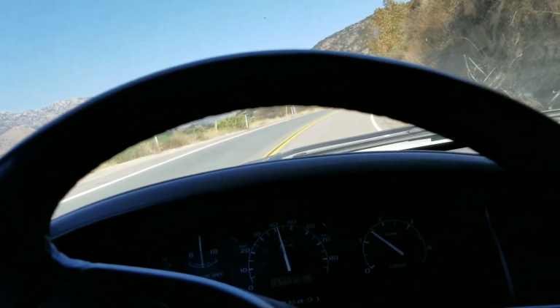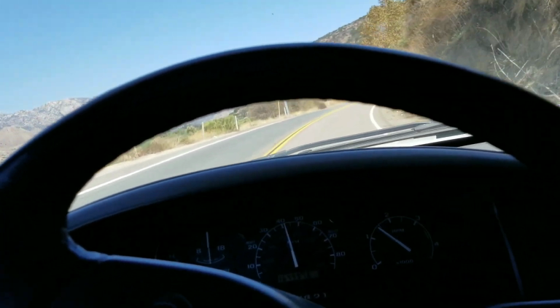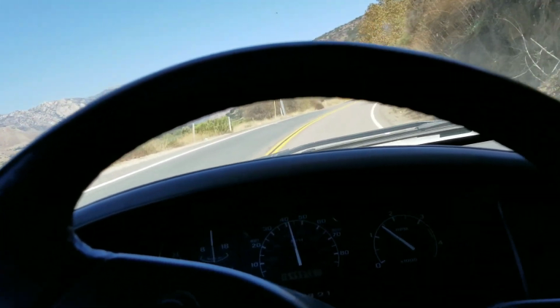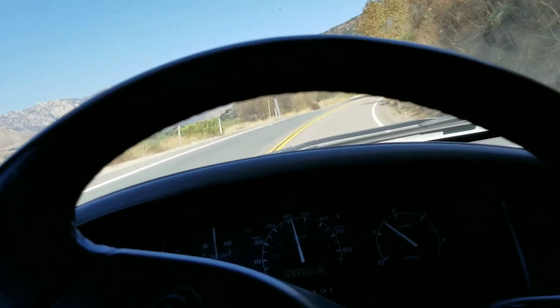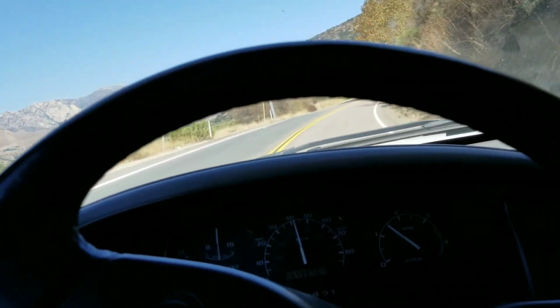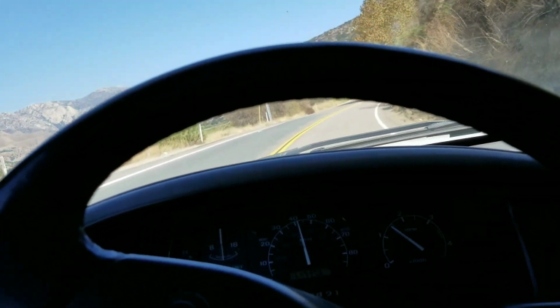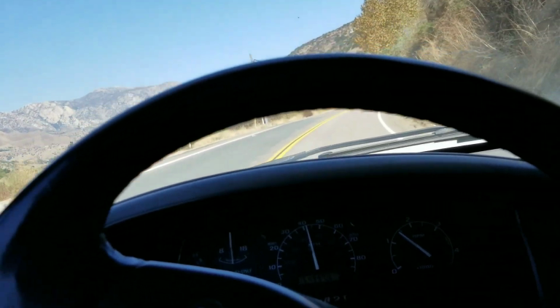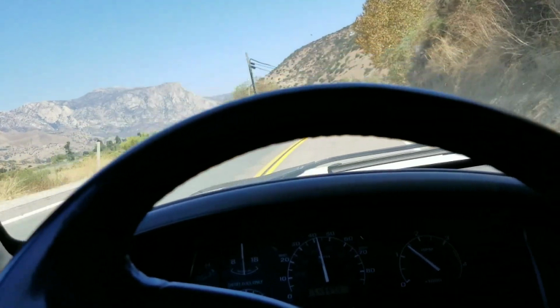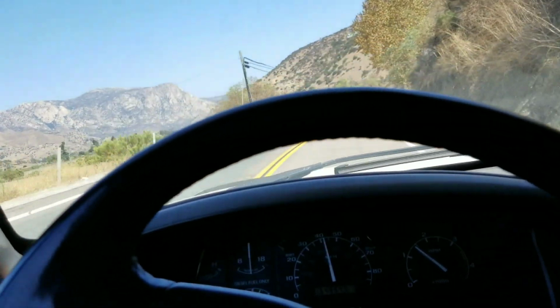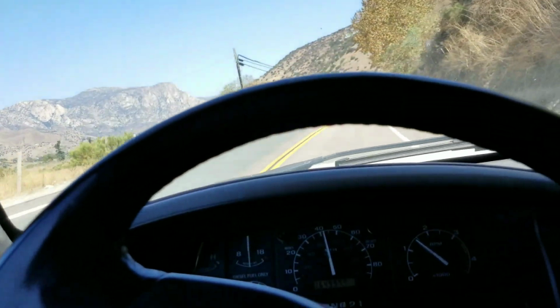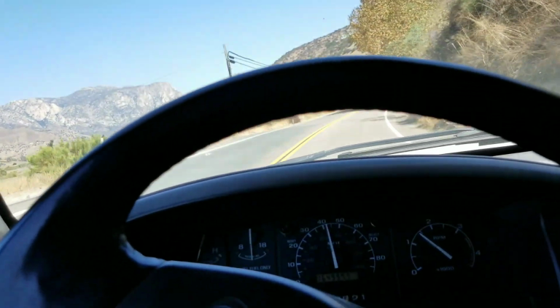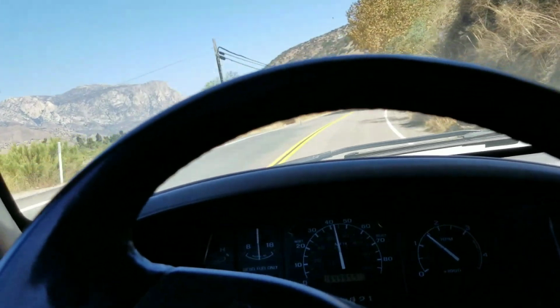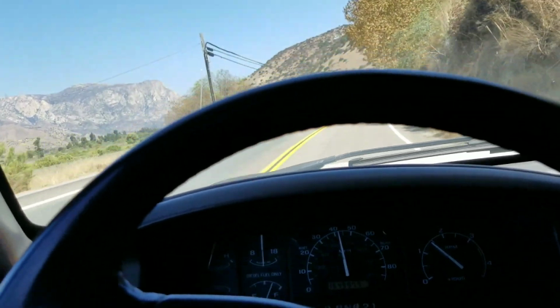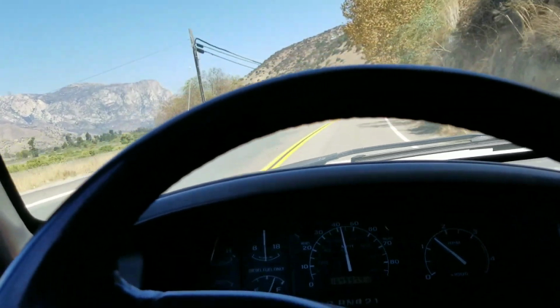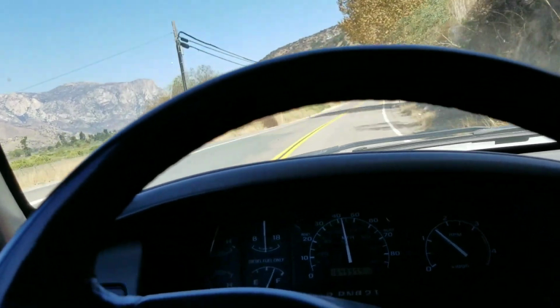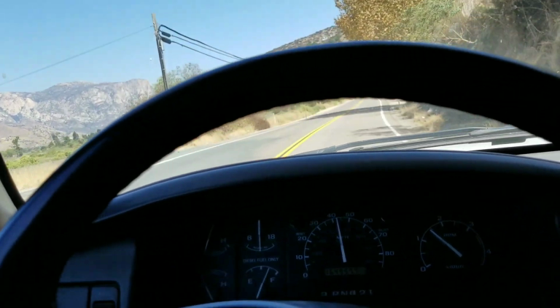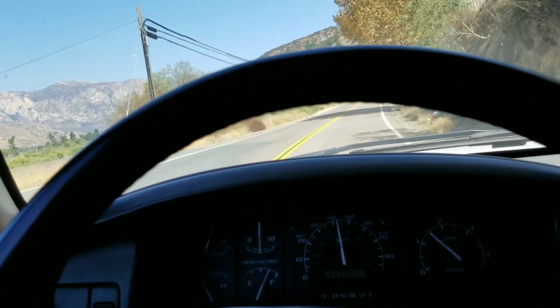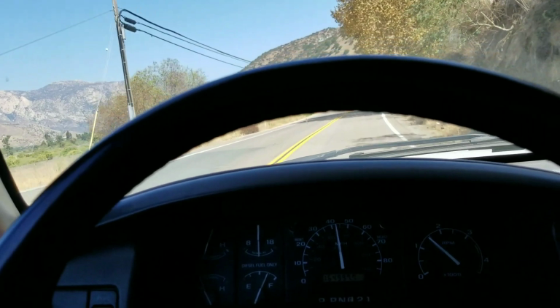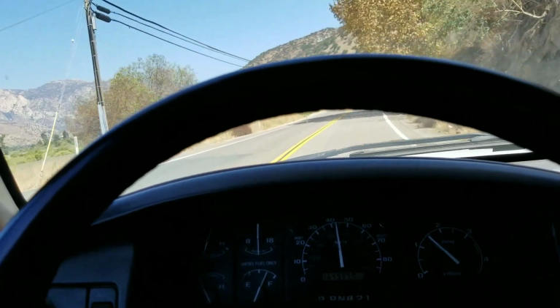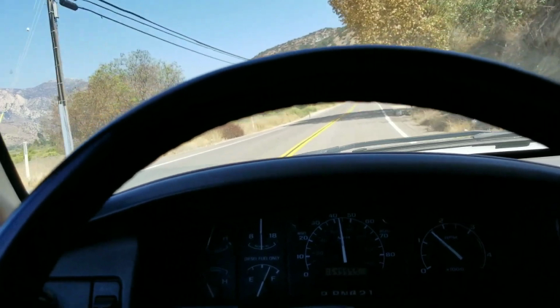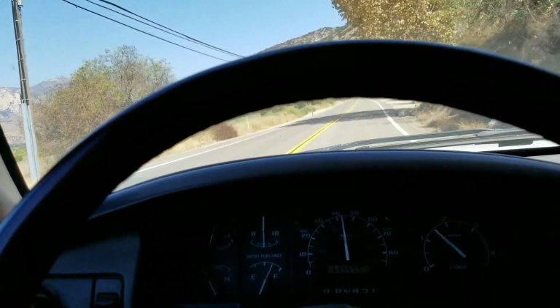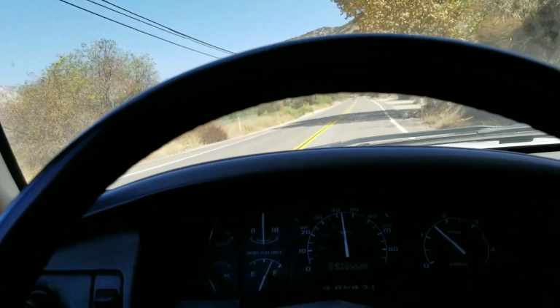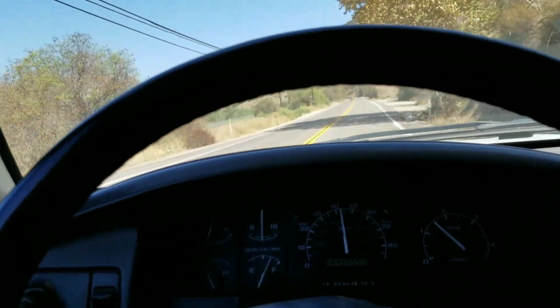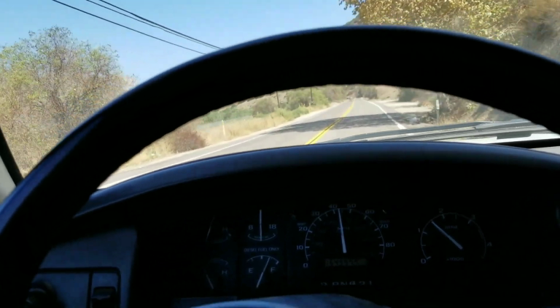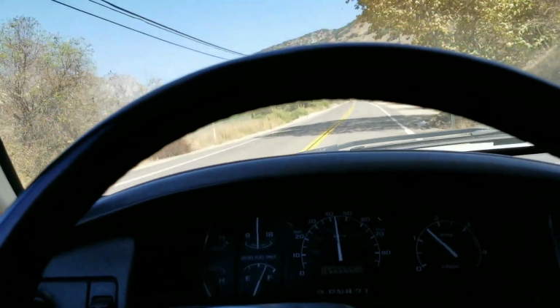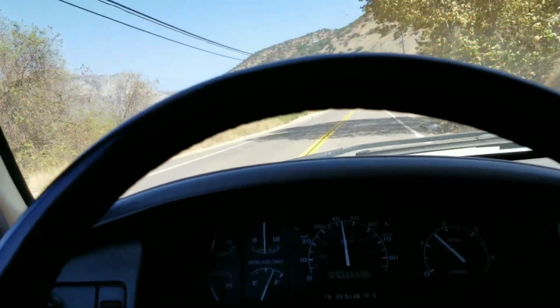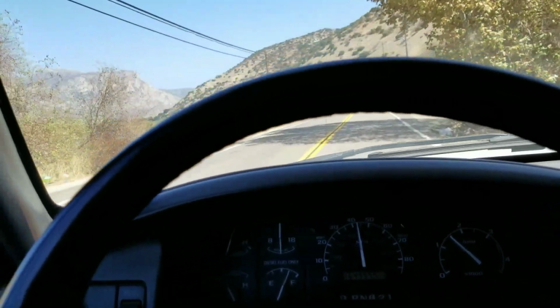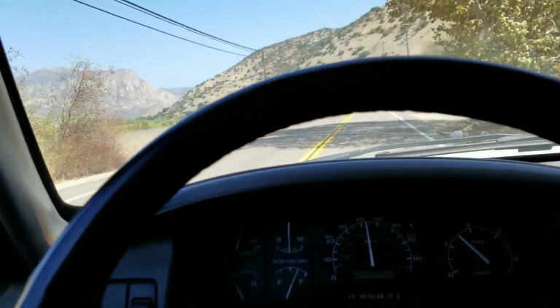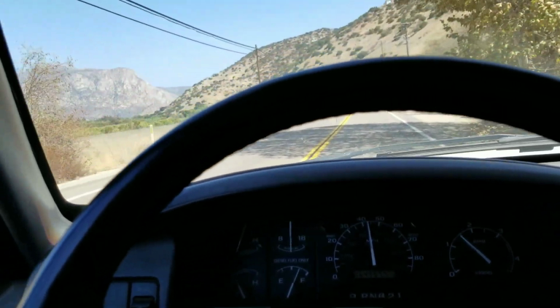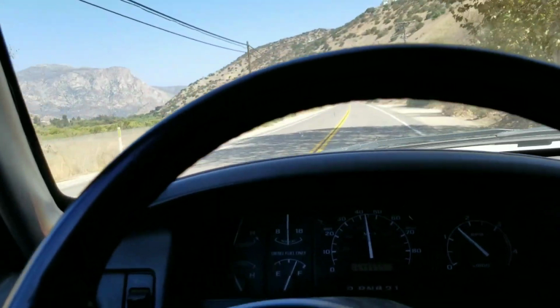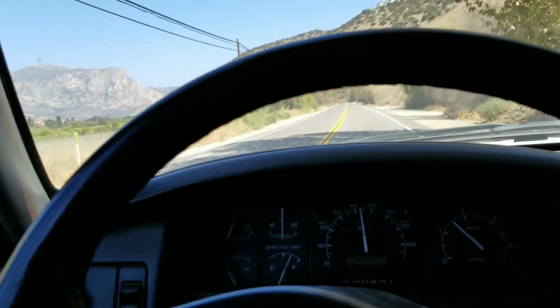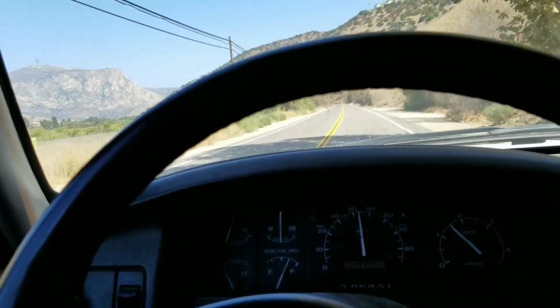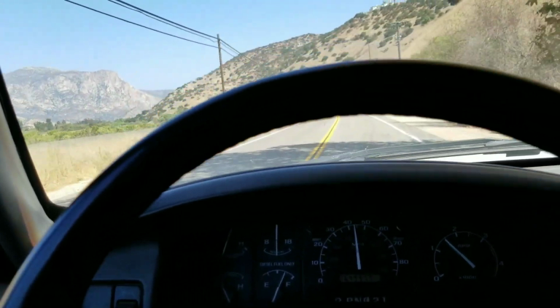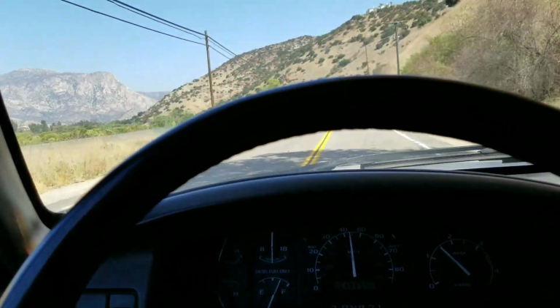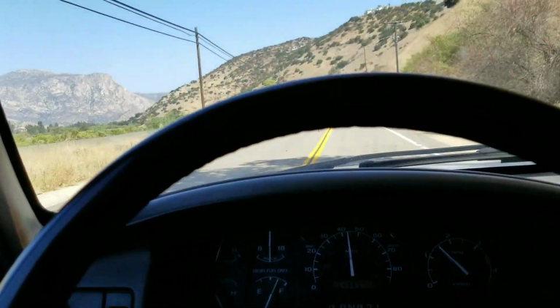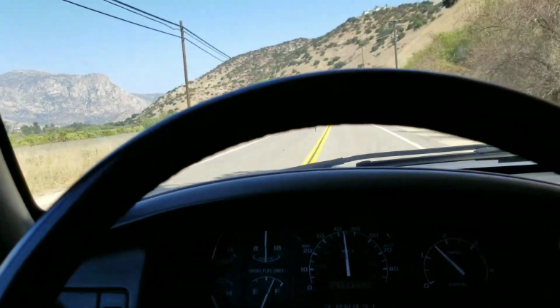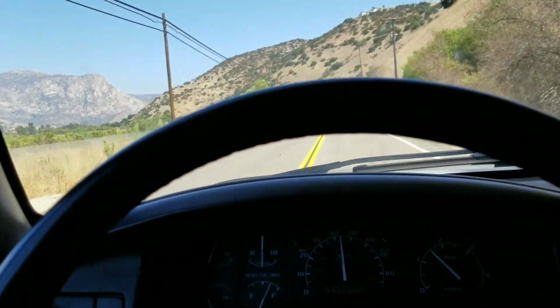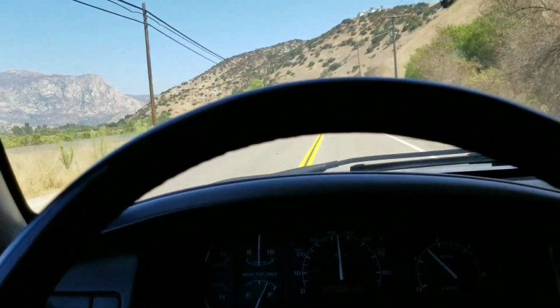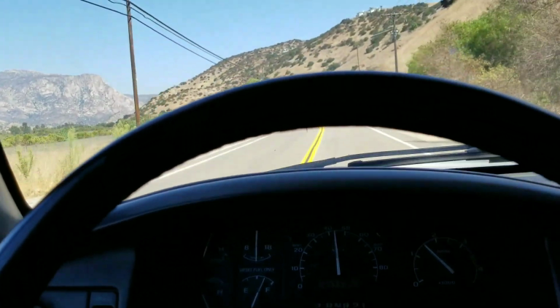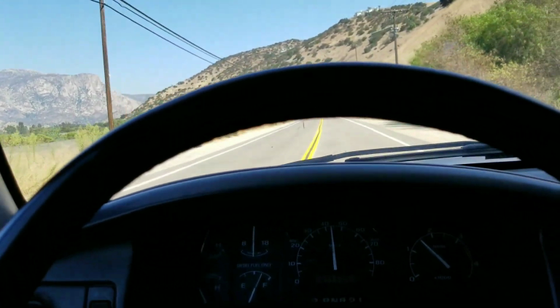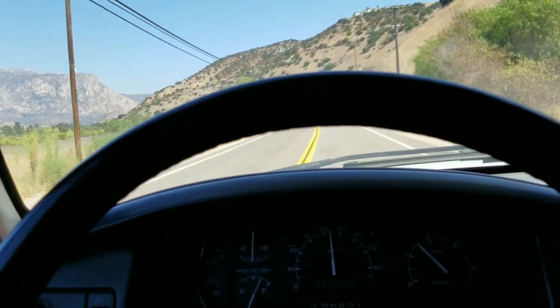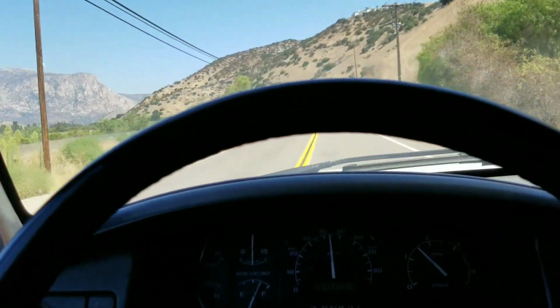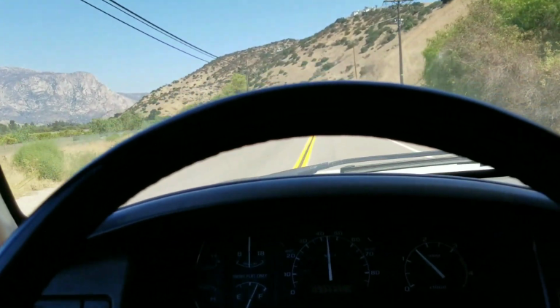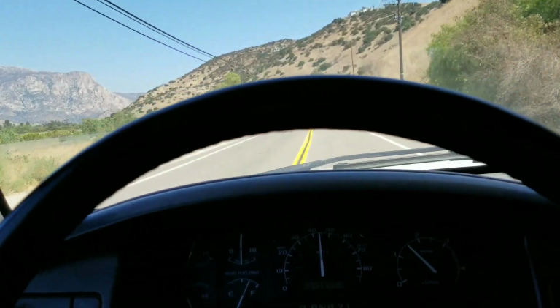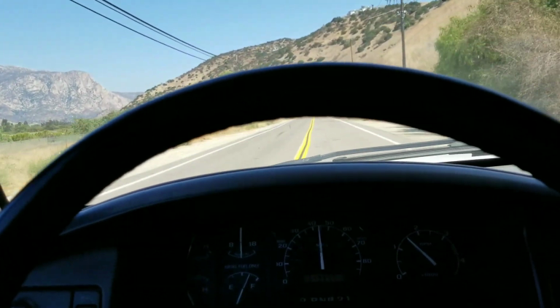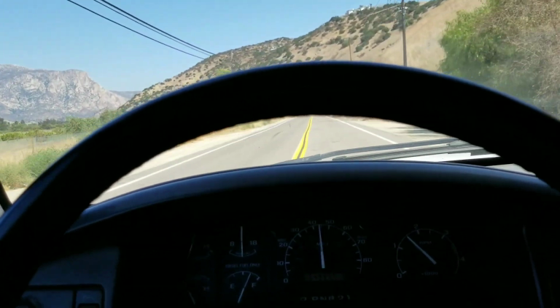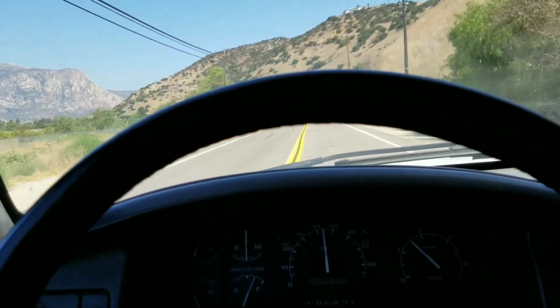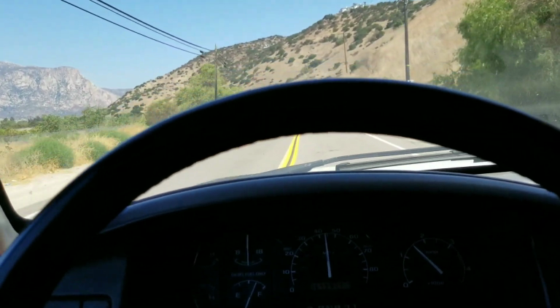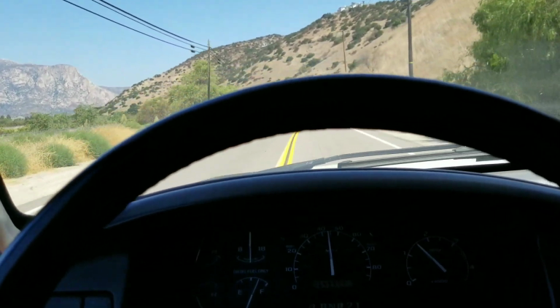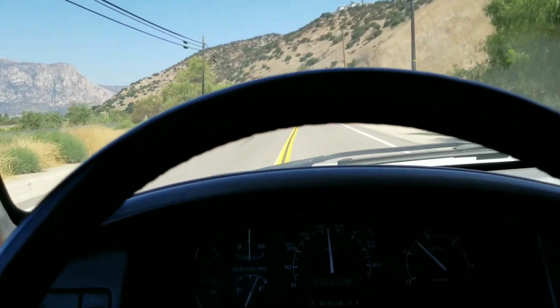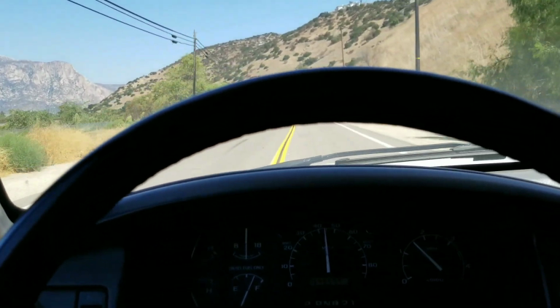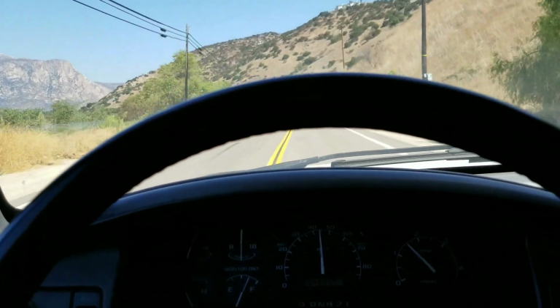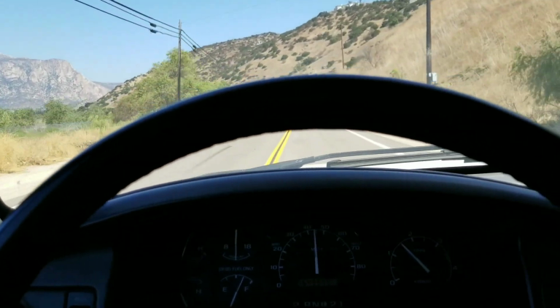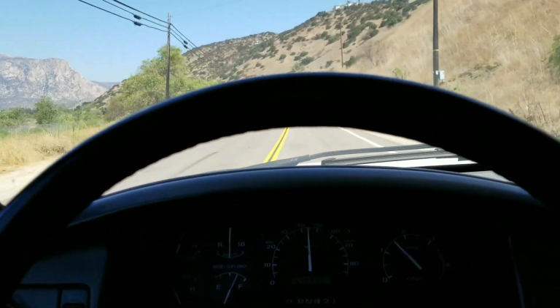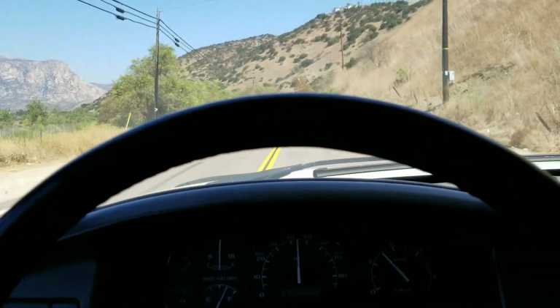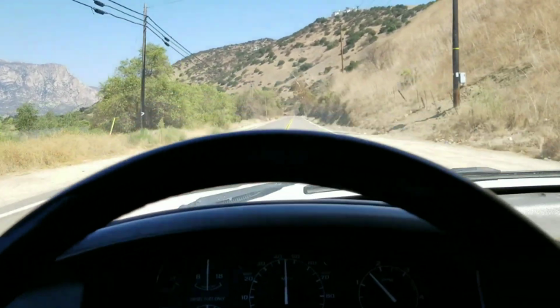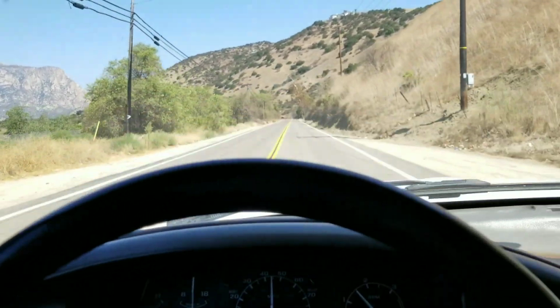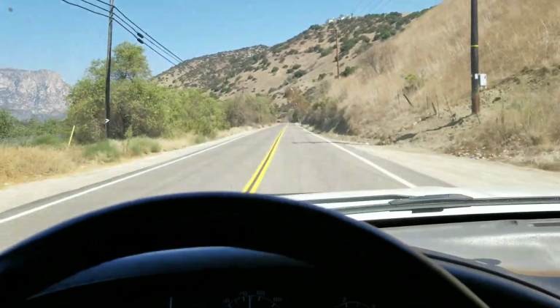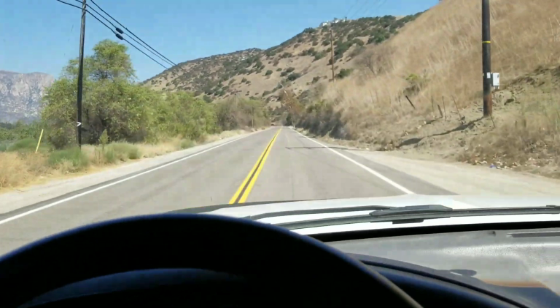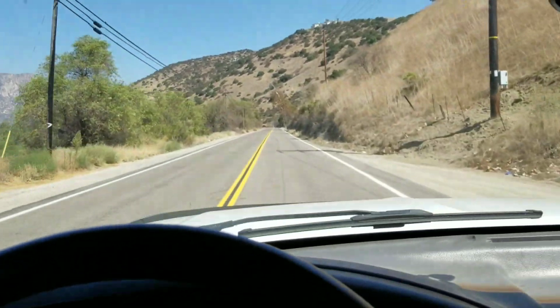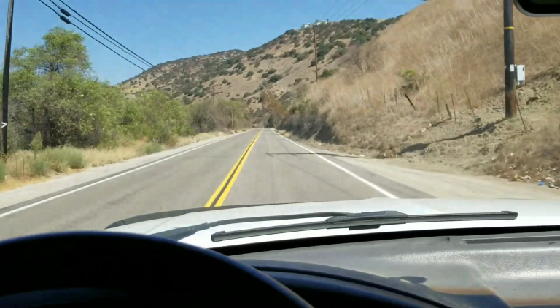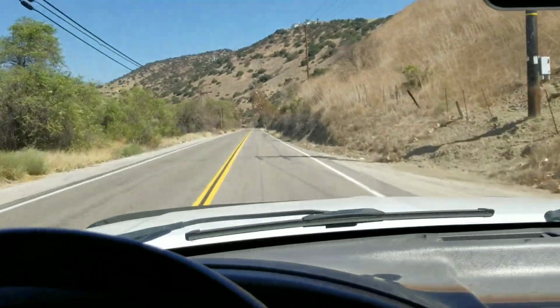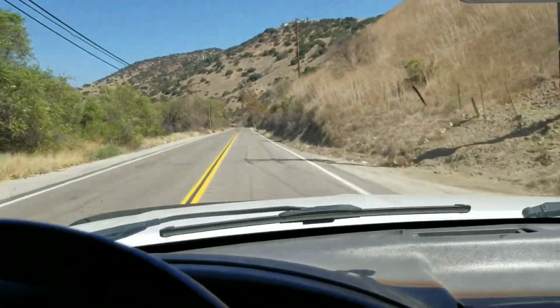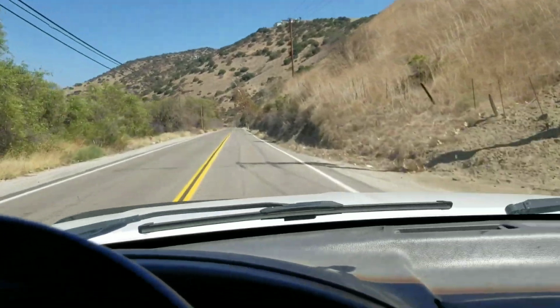Let me go ahead and close the window here so you can hear how nice and quiet it is in here — it's nice and relaxing to drive this thing.